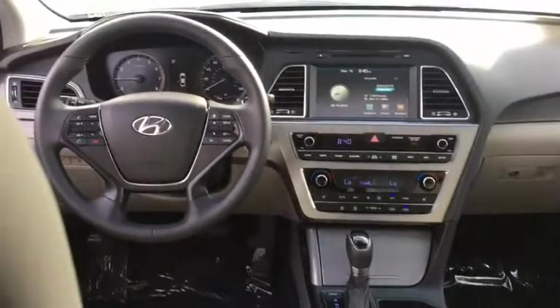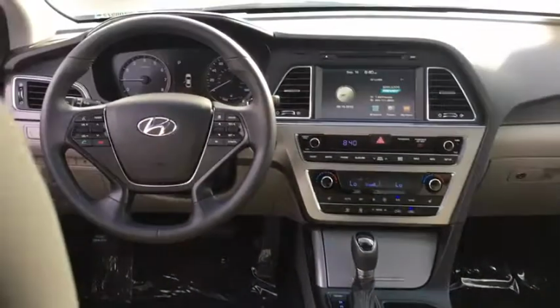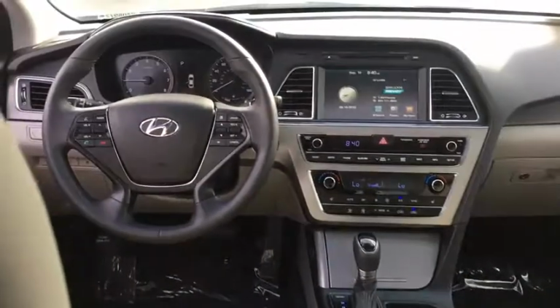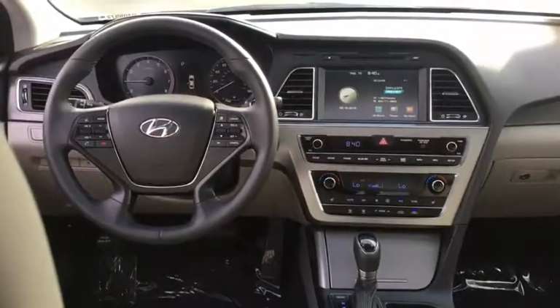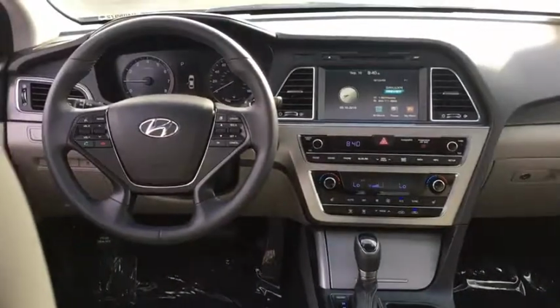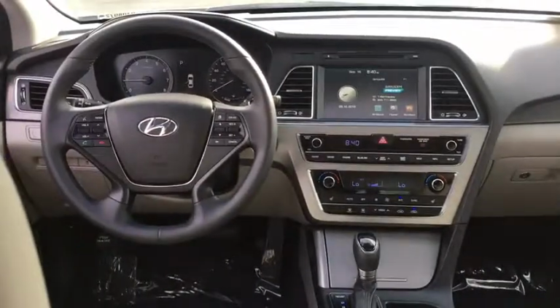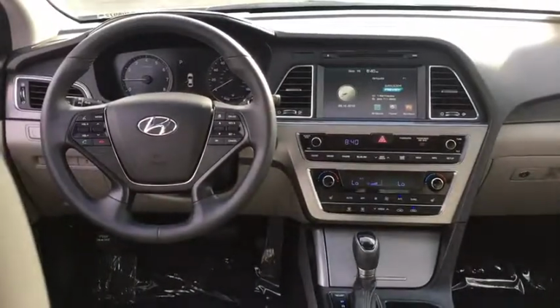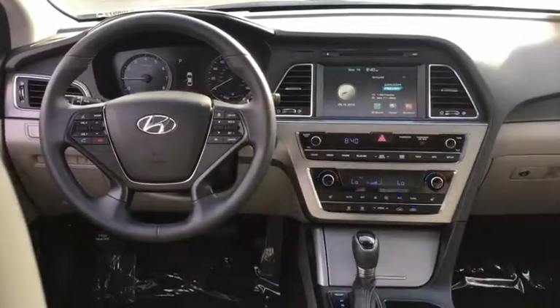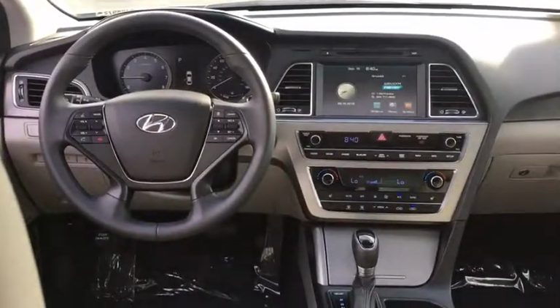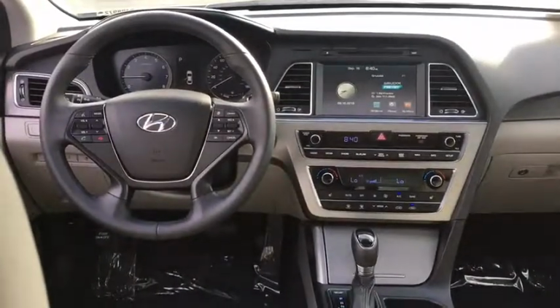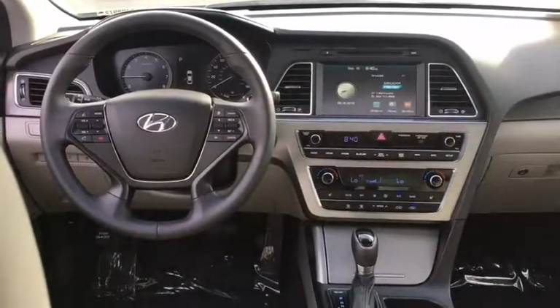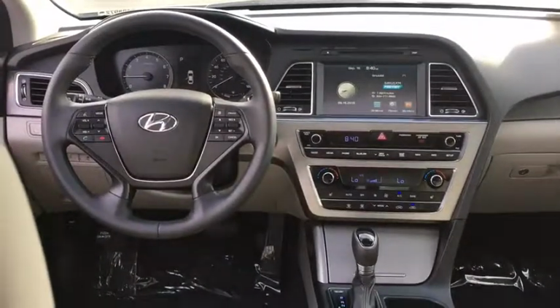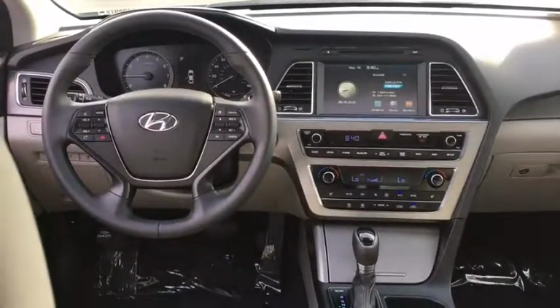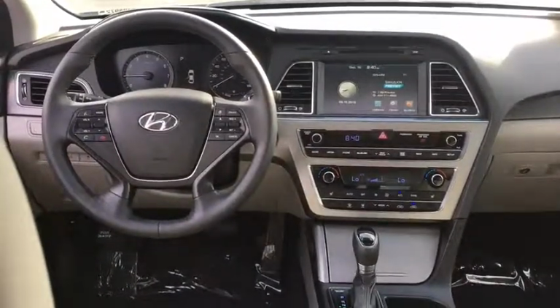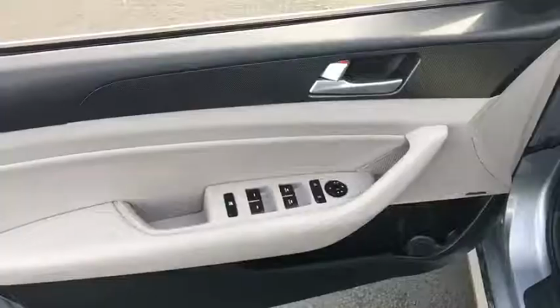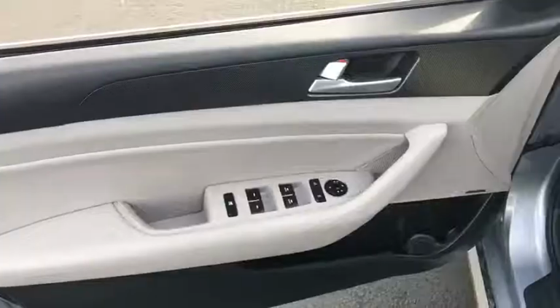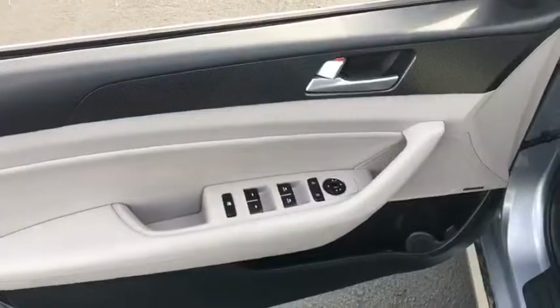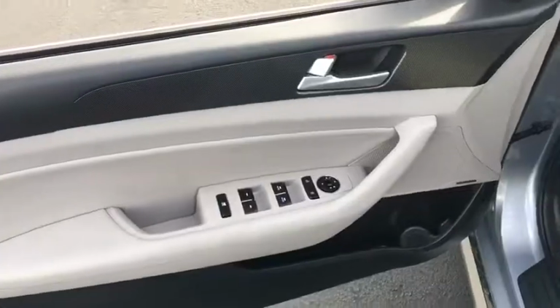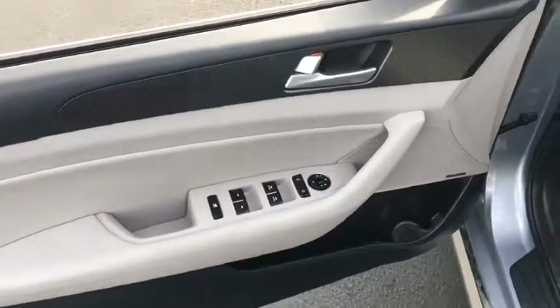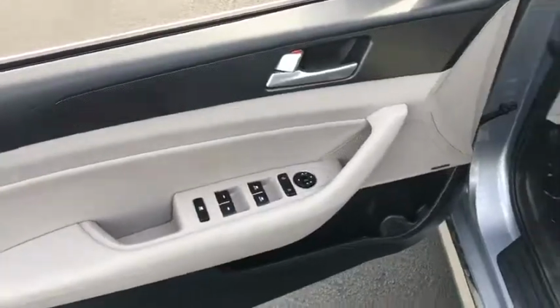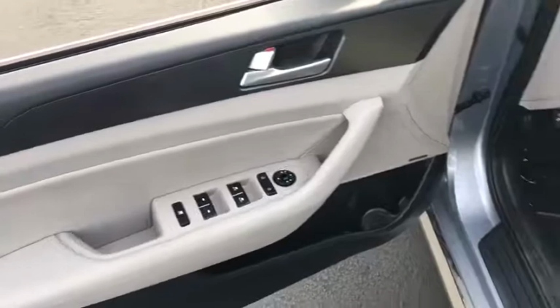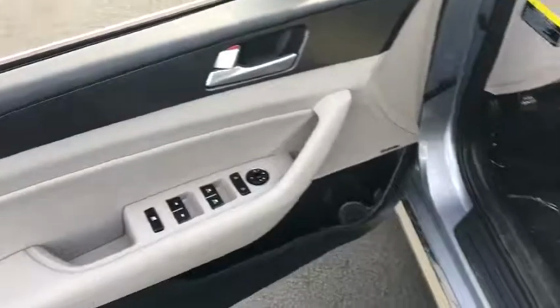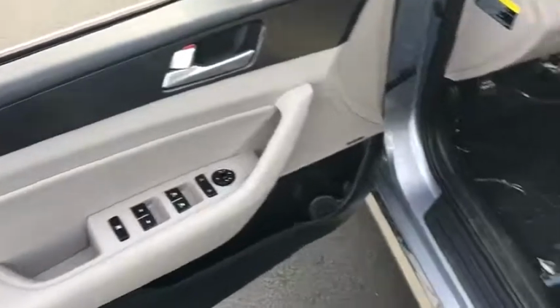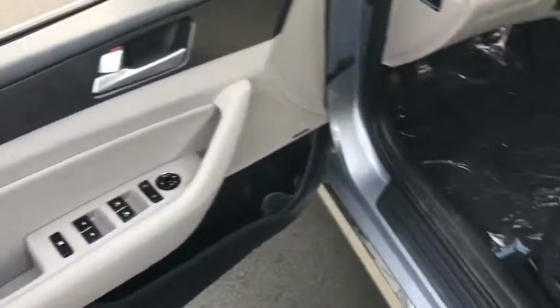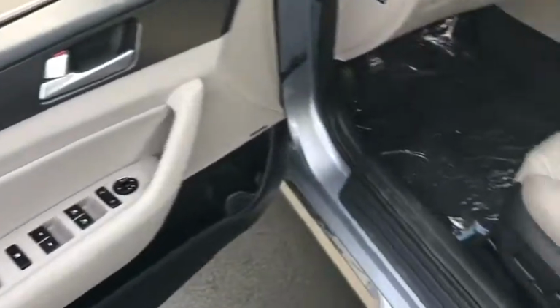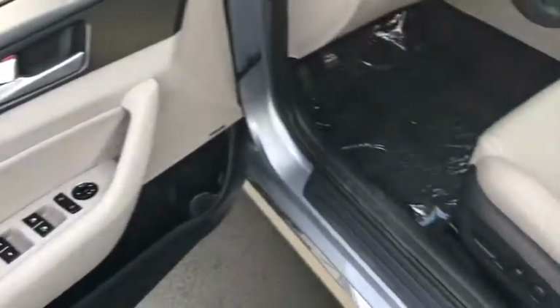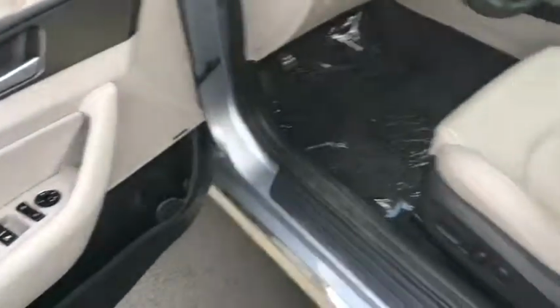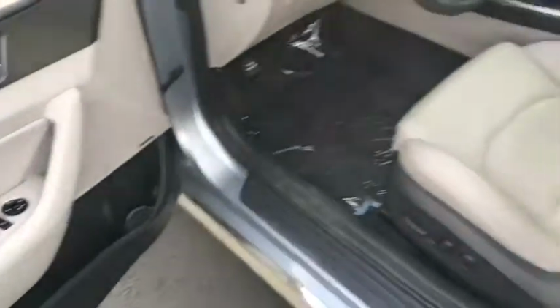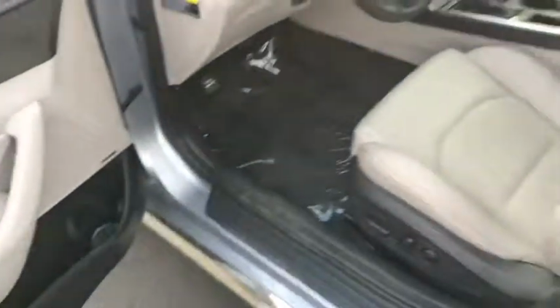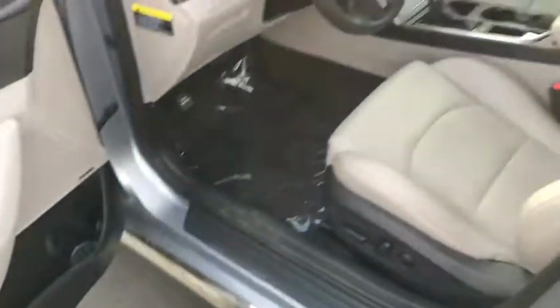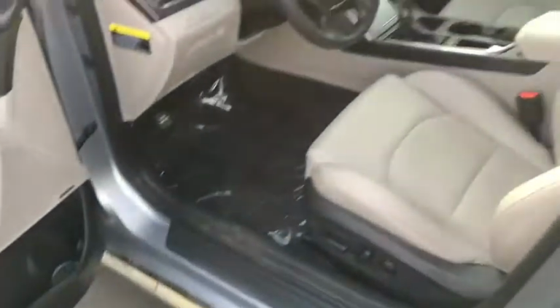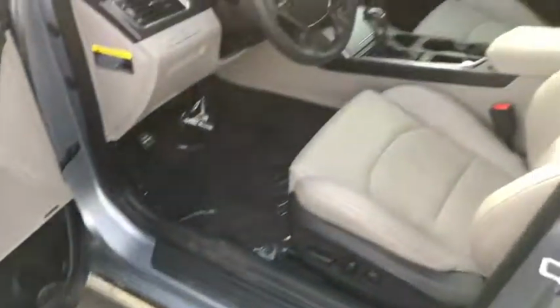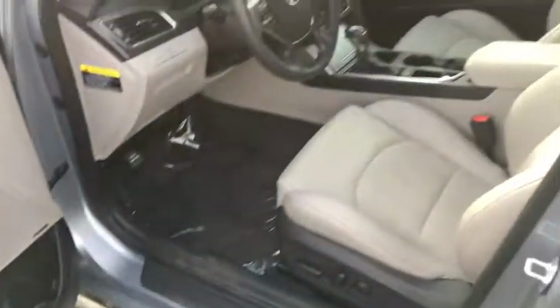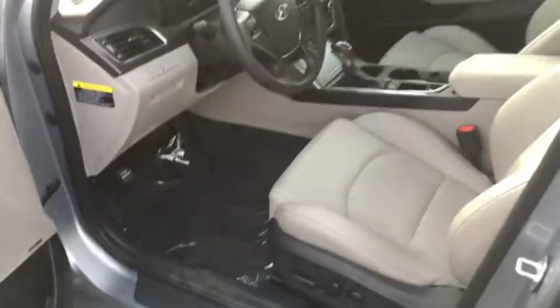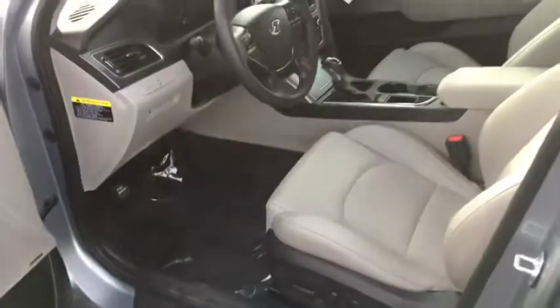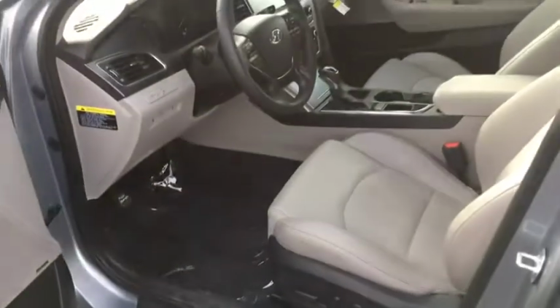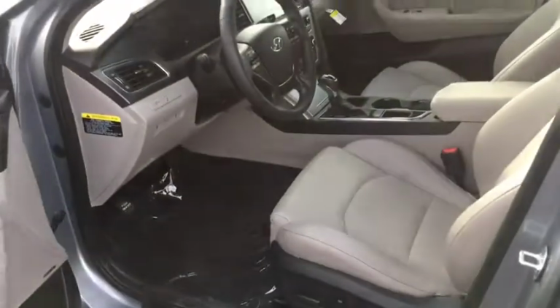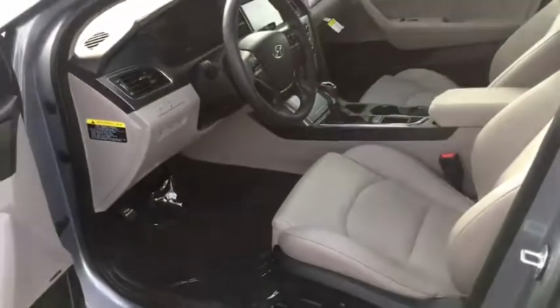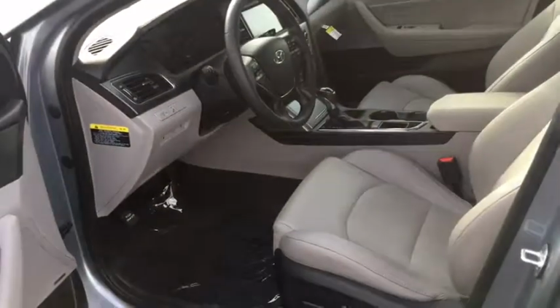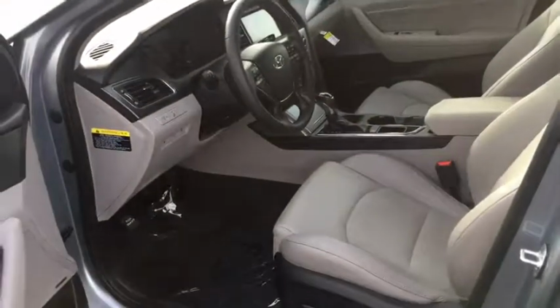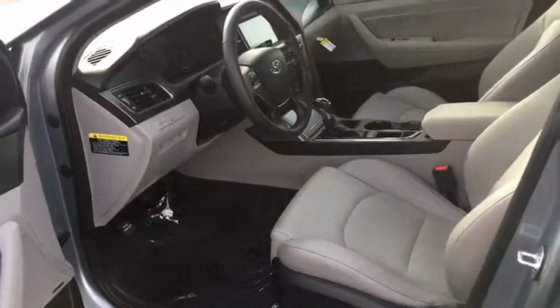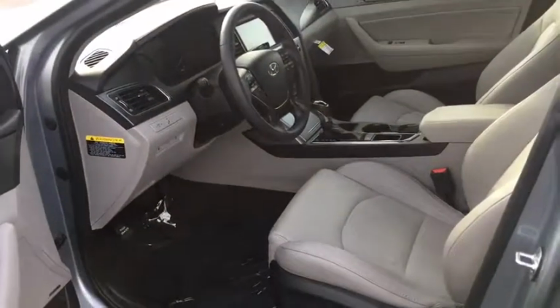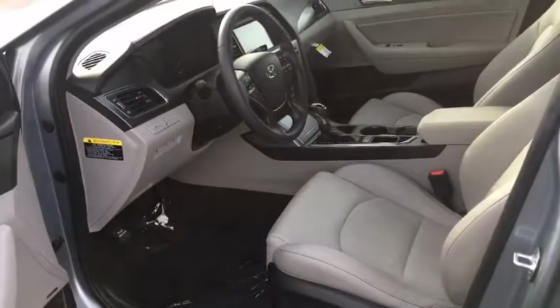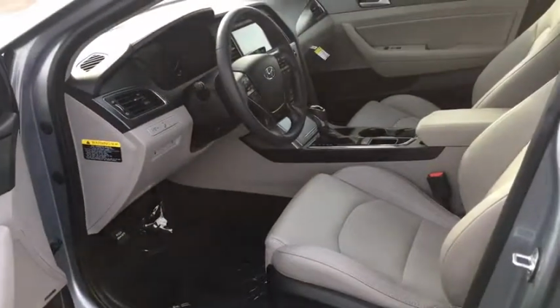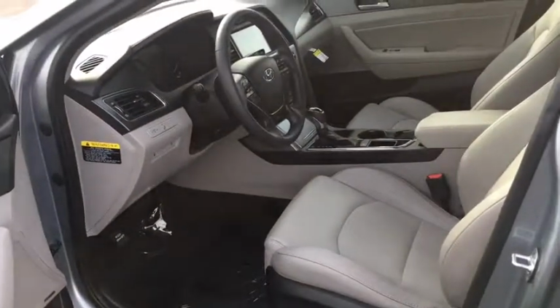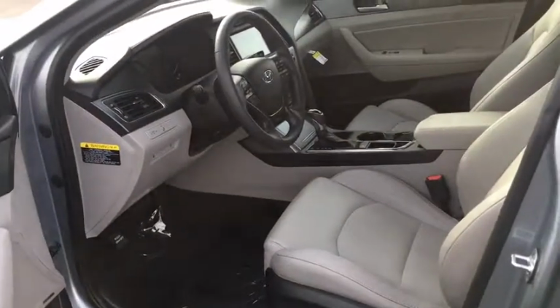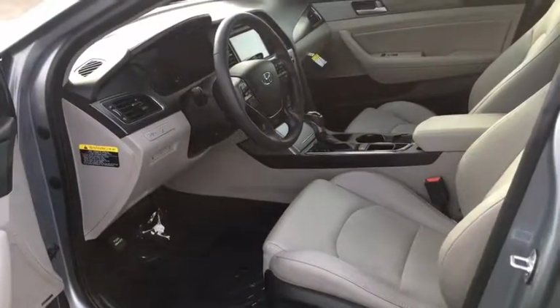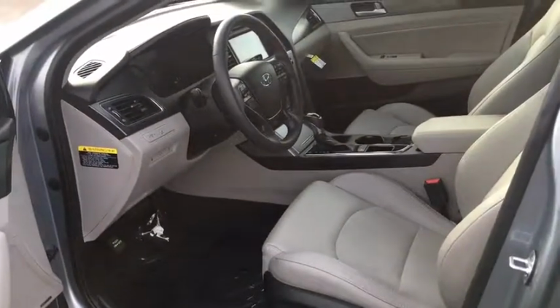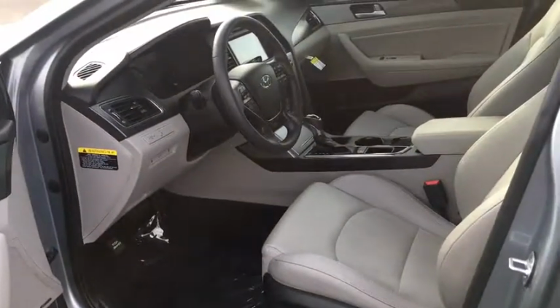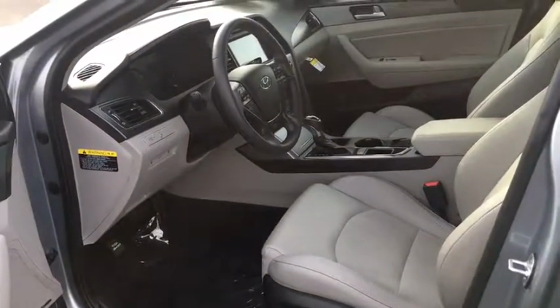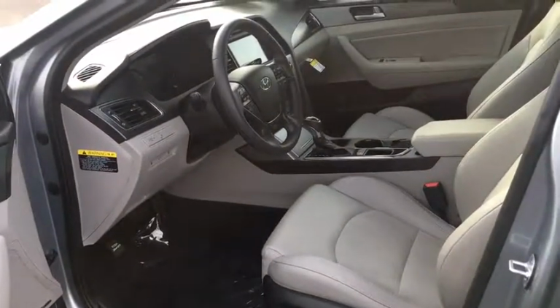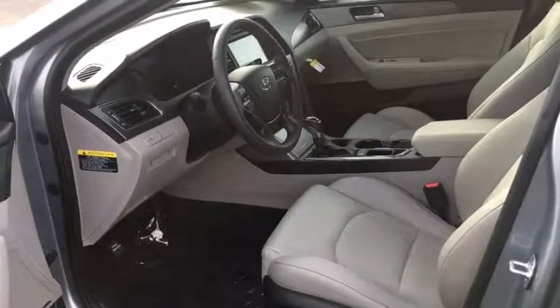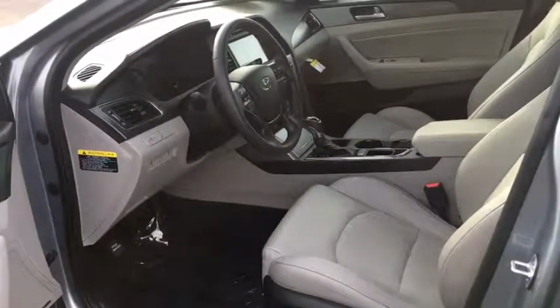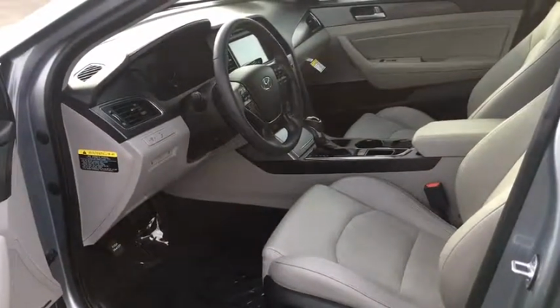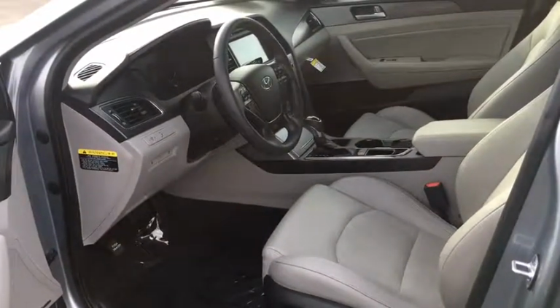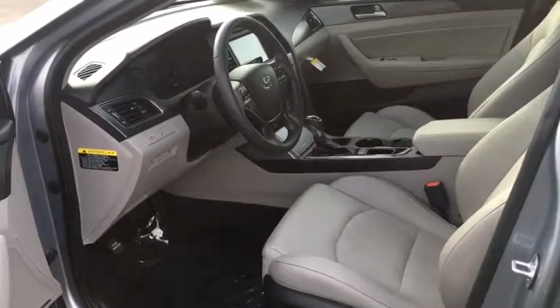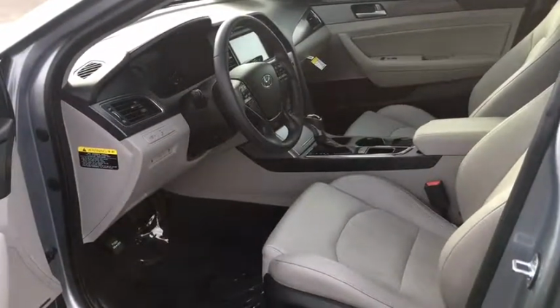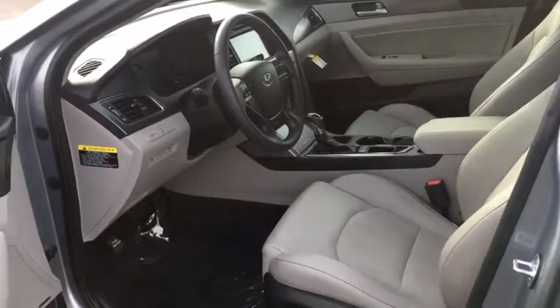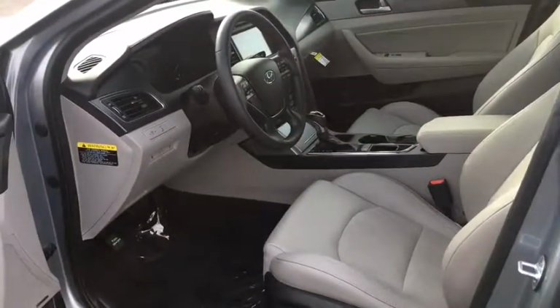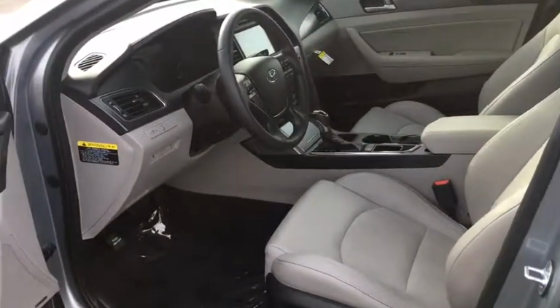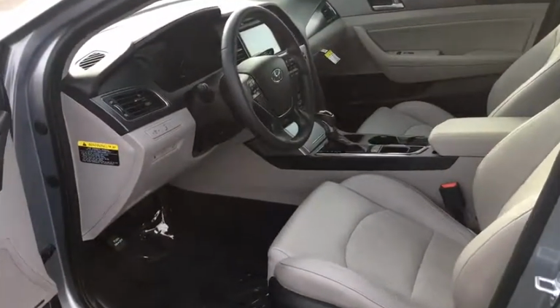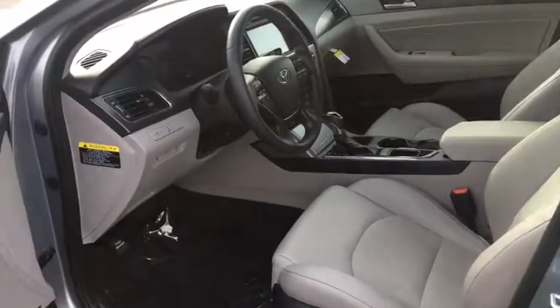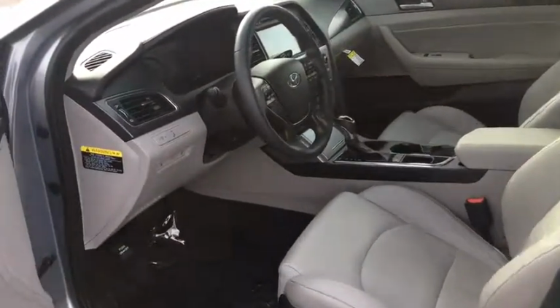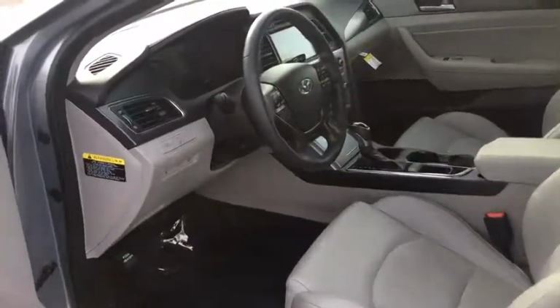Security system. Child safety locks. Power door locks. Bucket seats. Power windows. Daytime running lights.